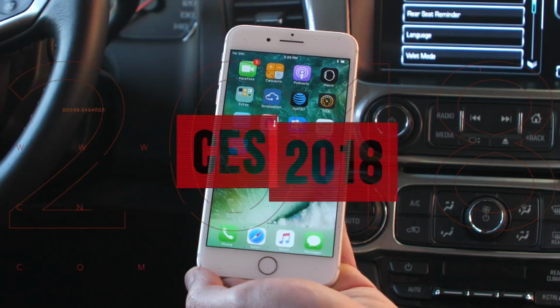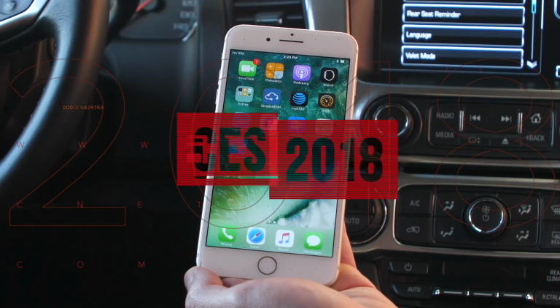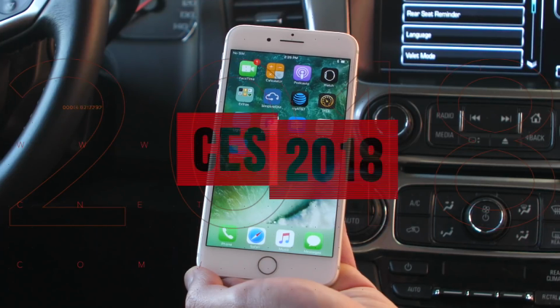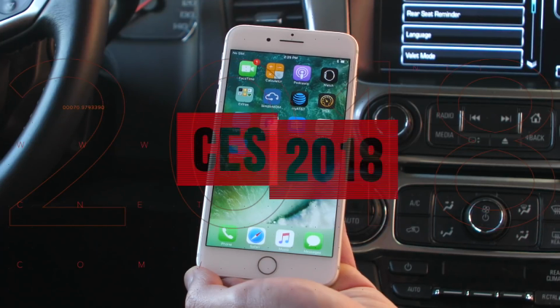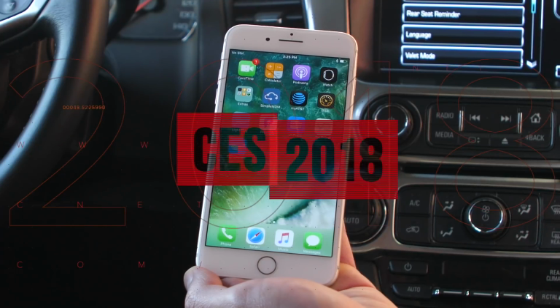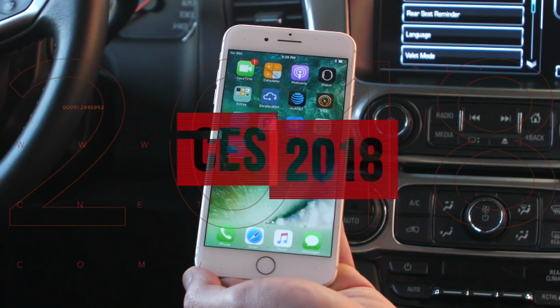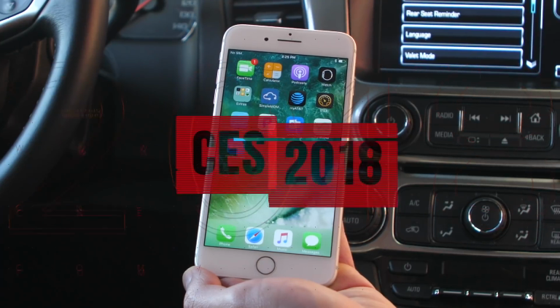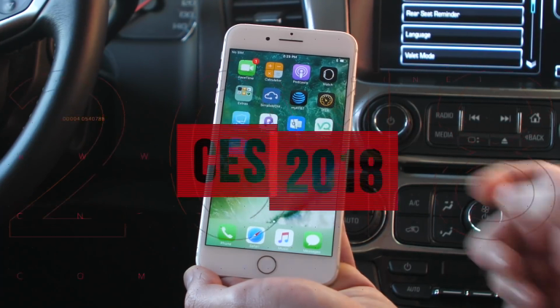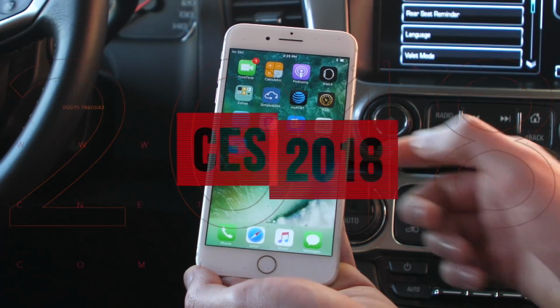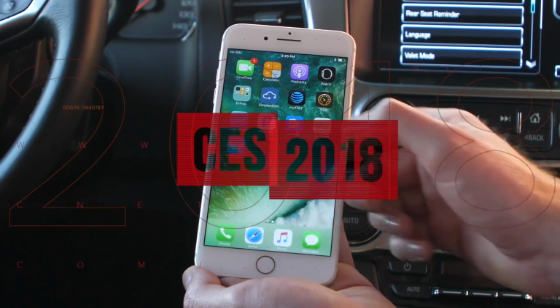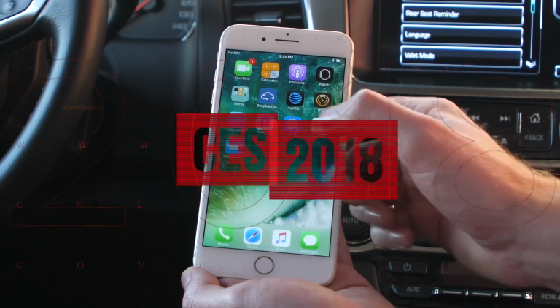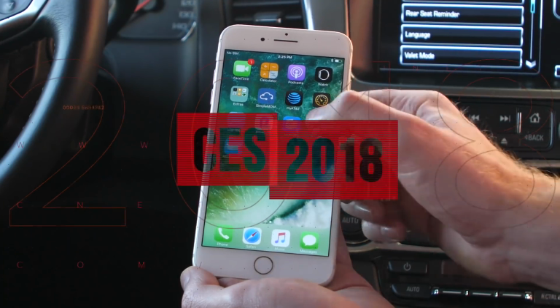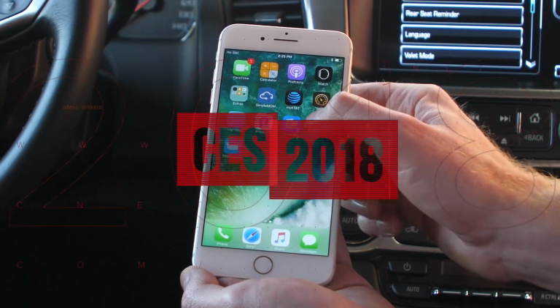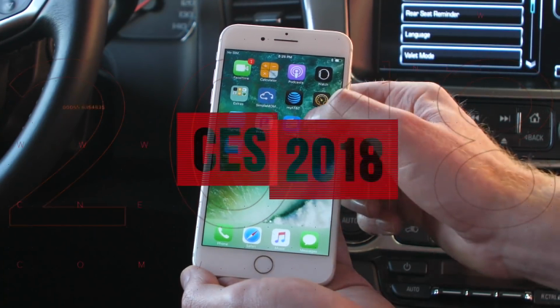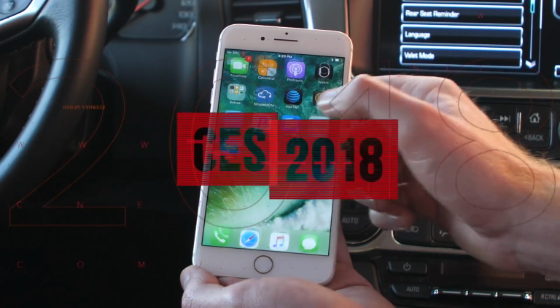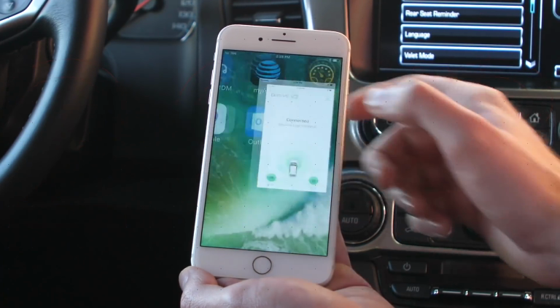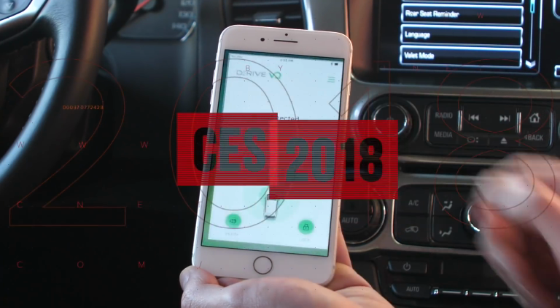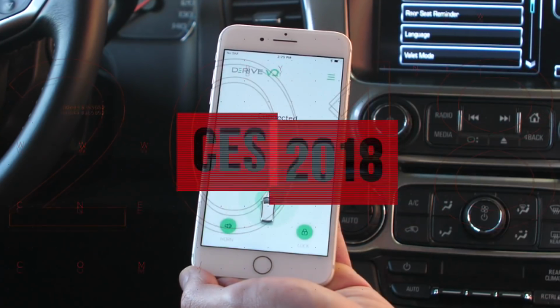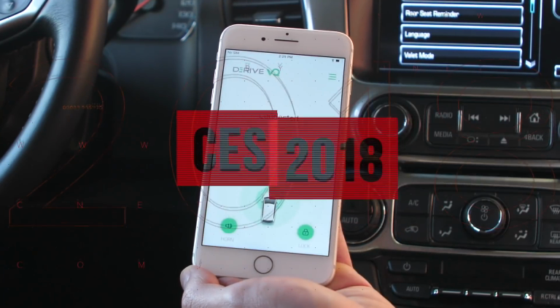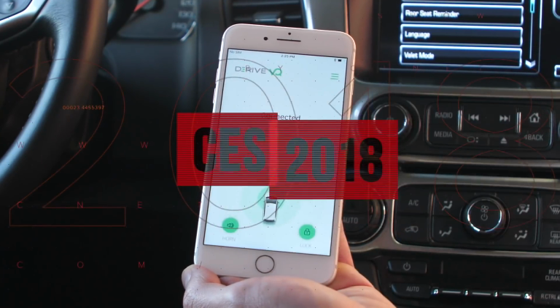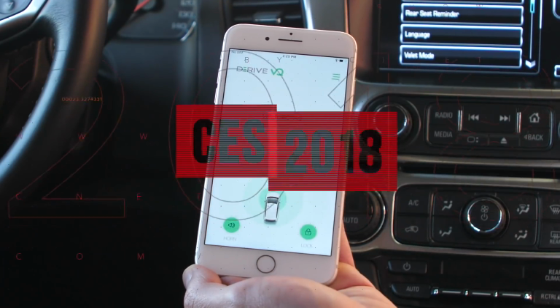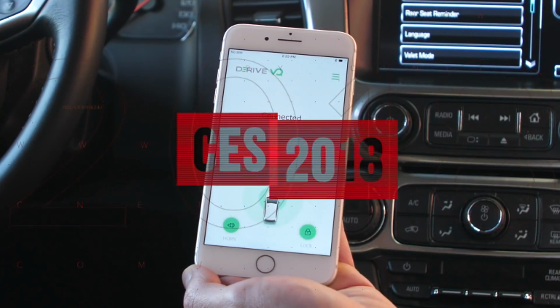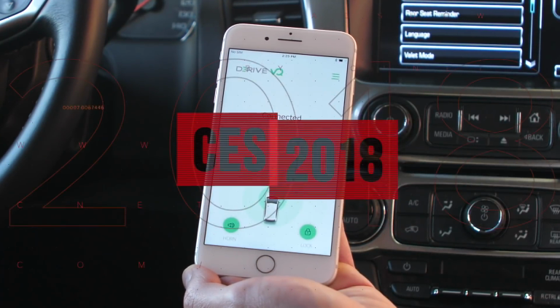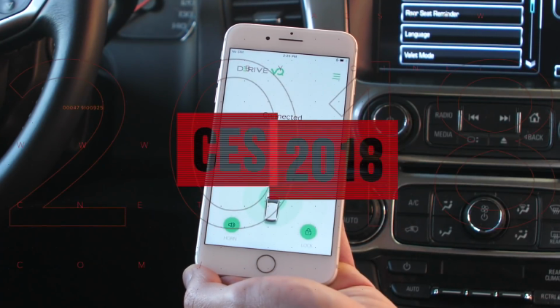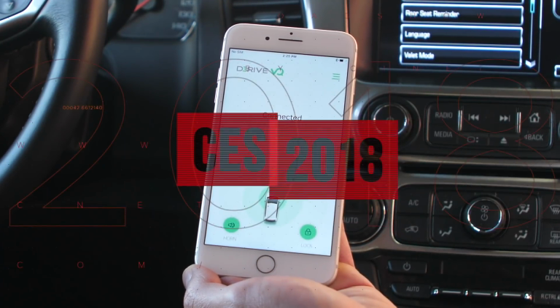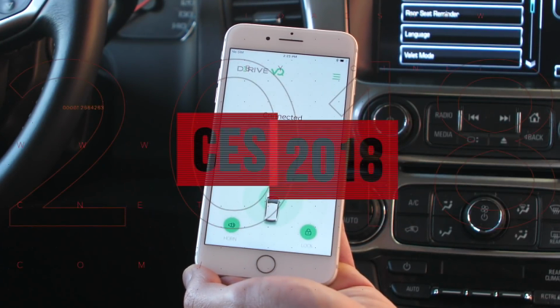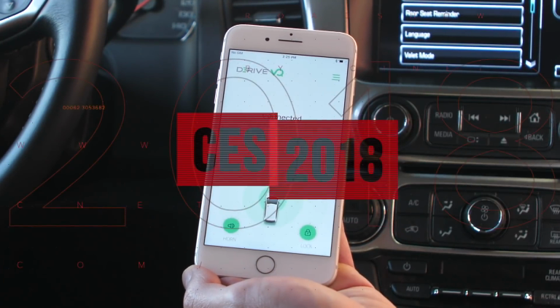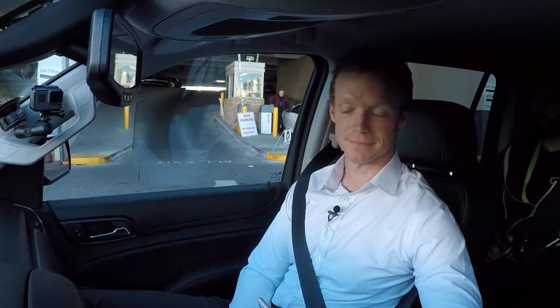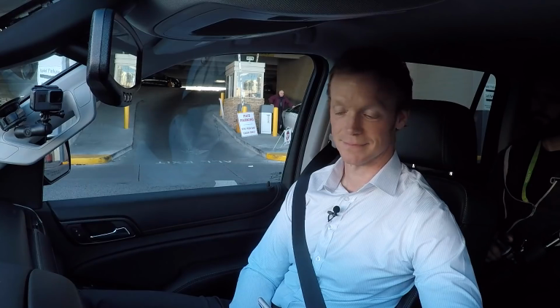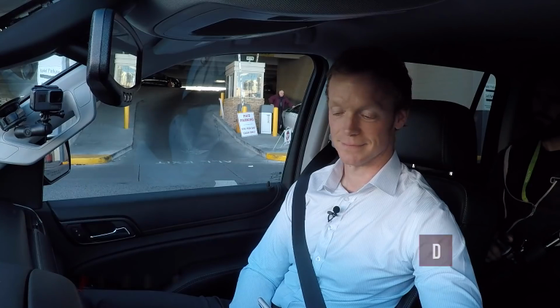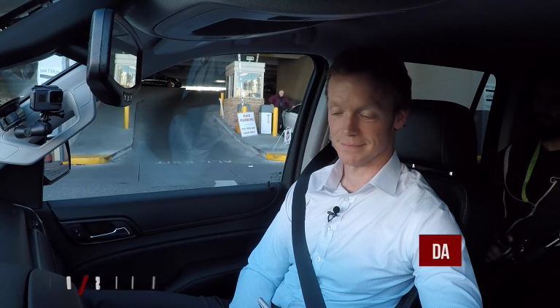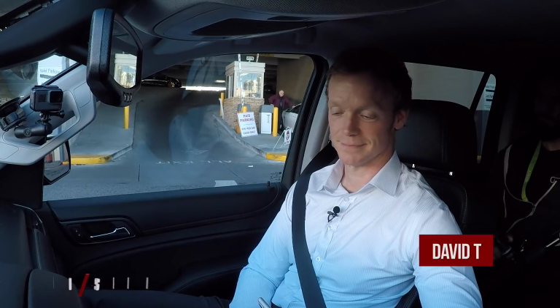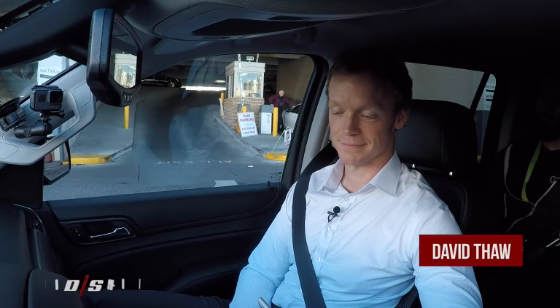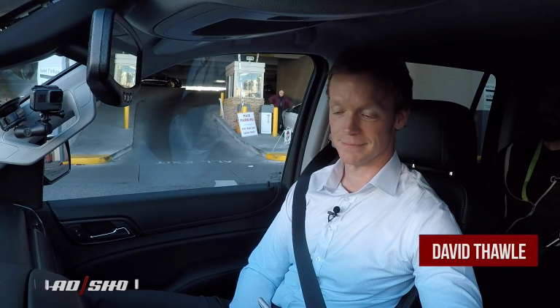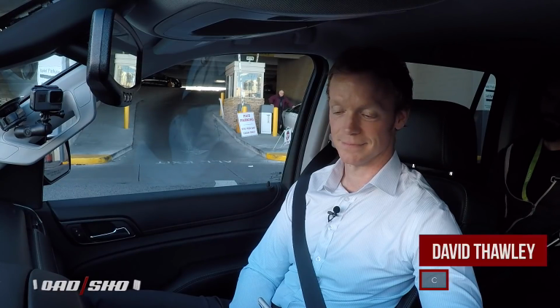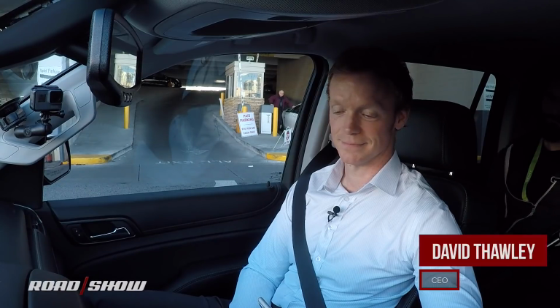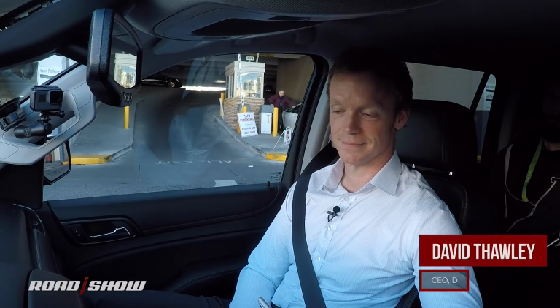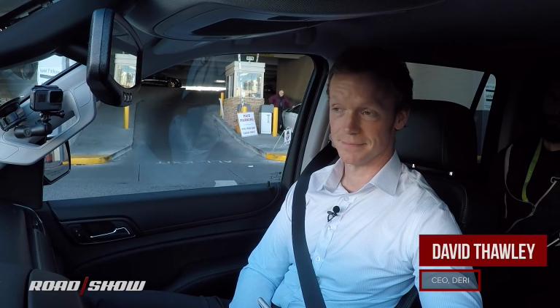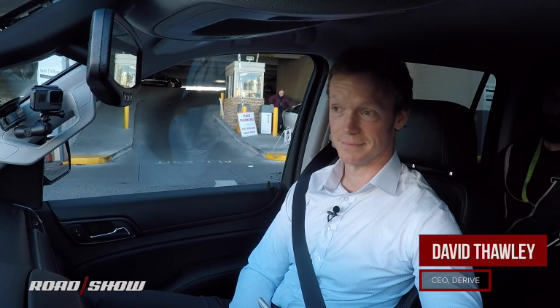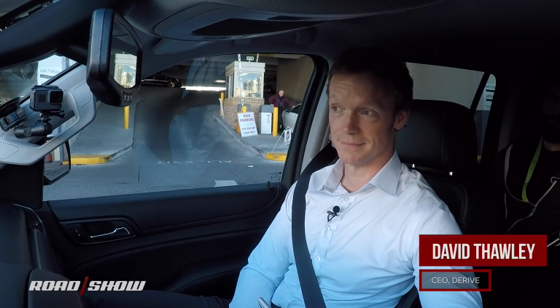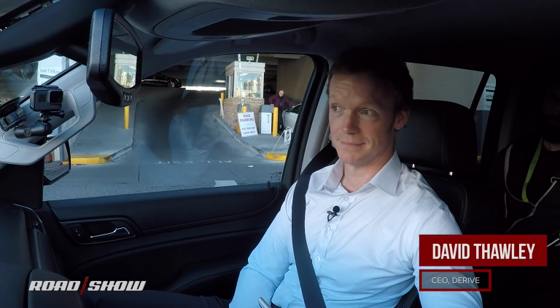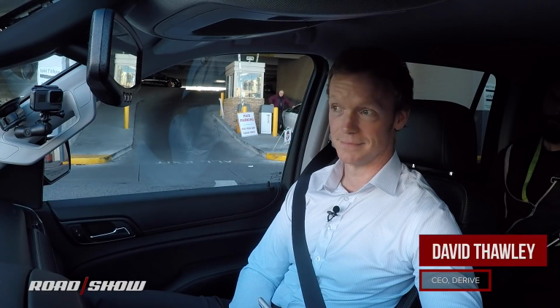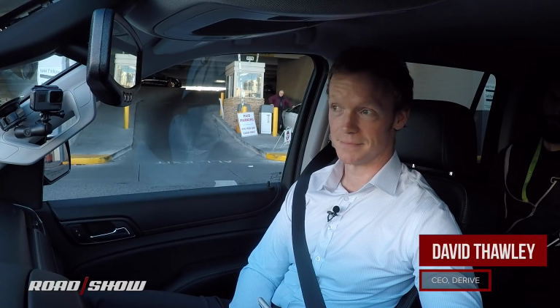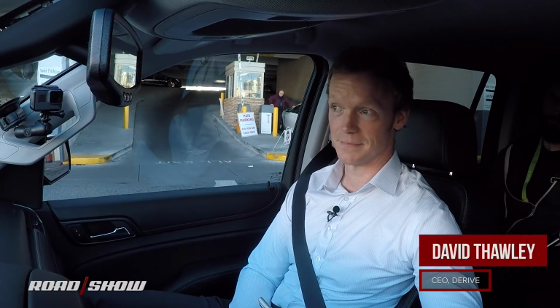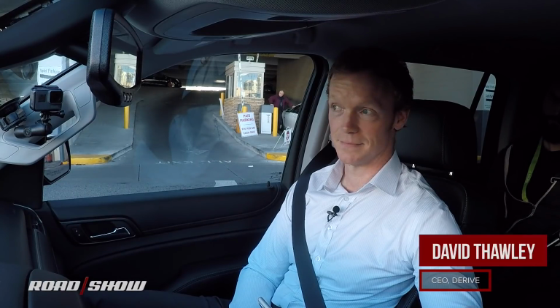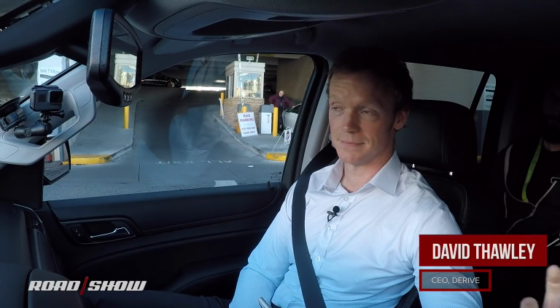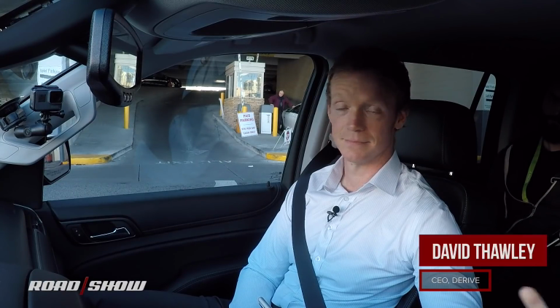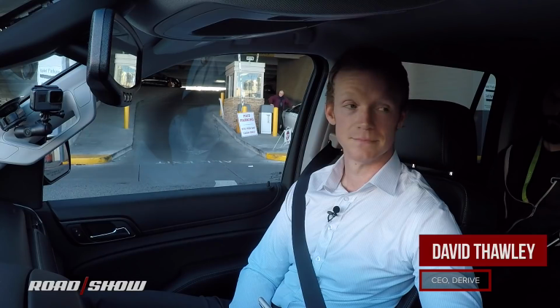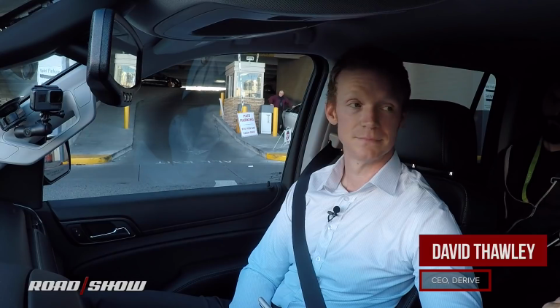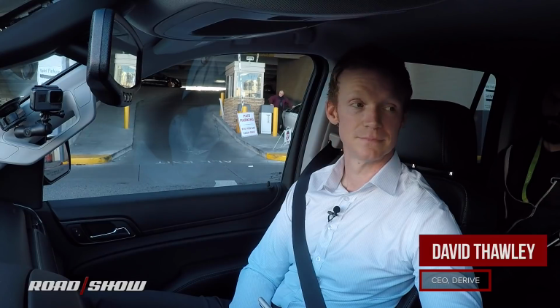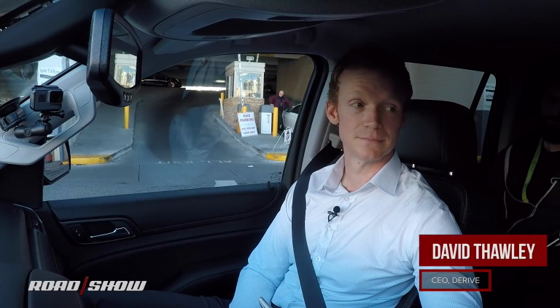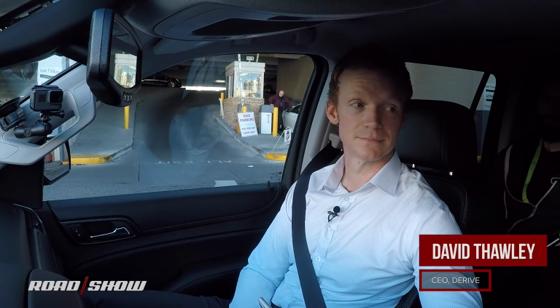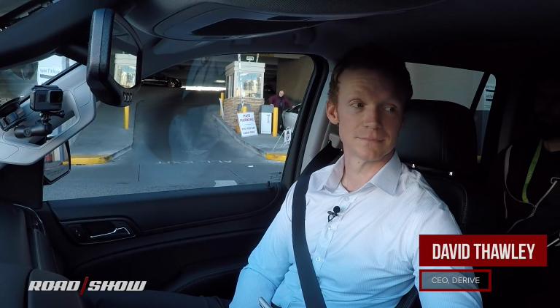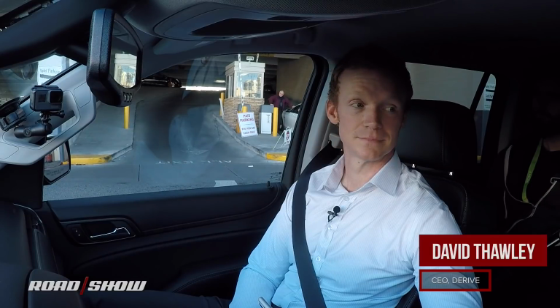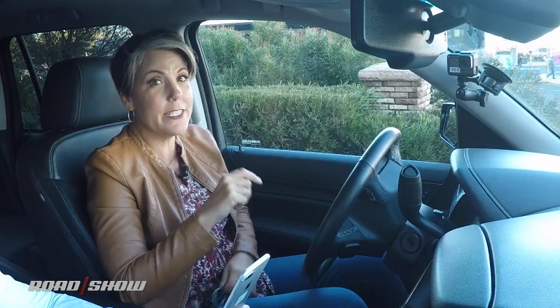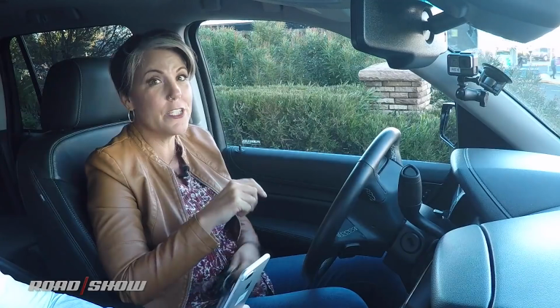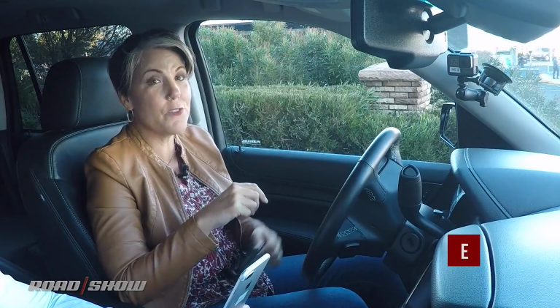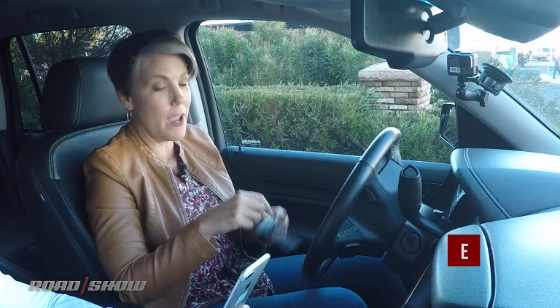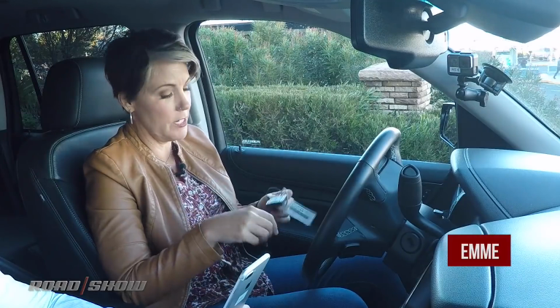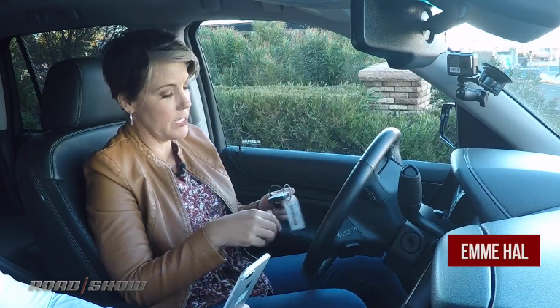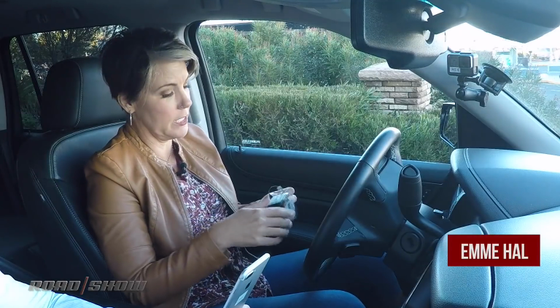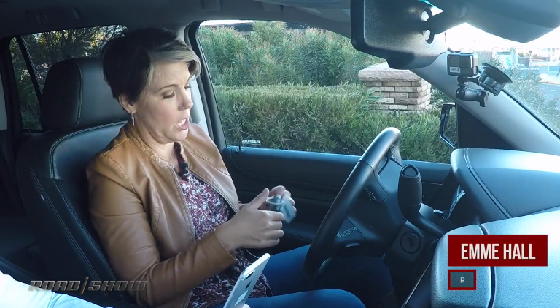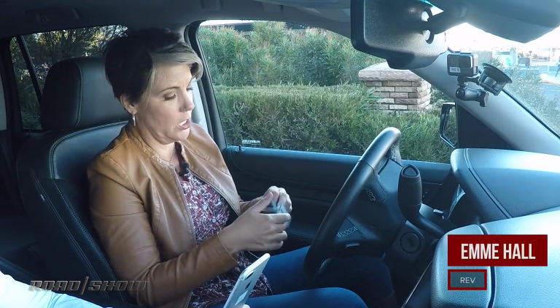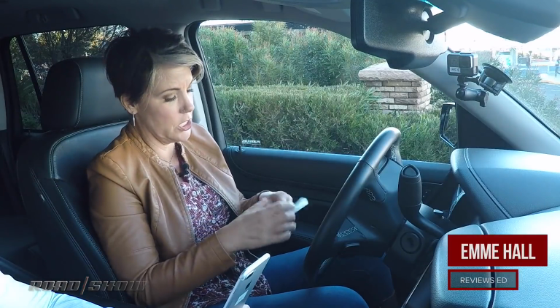I'm here with Dave Folley. He is the CEO of Derive. We're going to get a little bit of a demonstration on some anti-distracted driving technology.